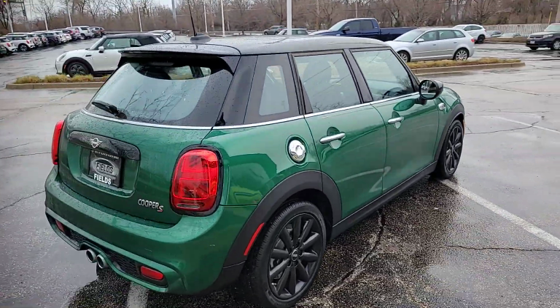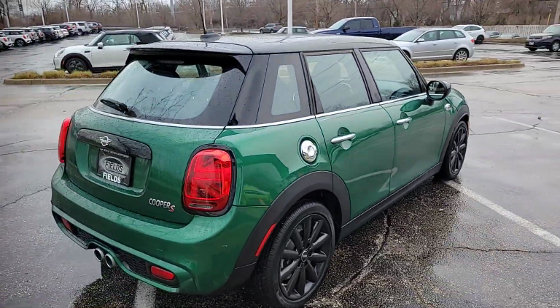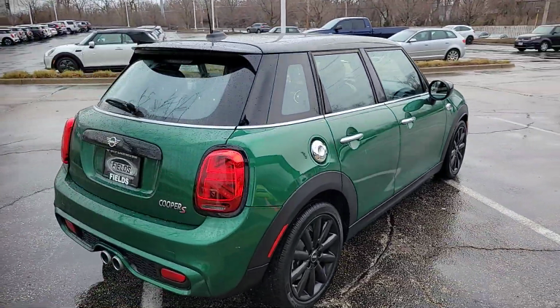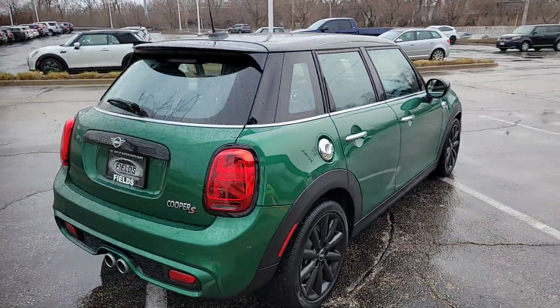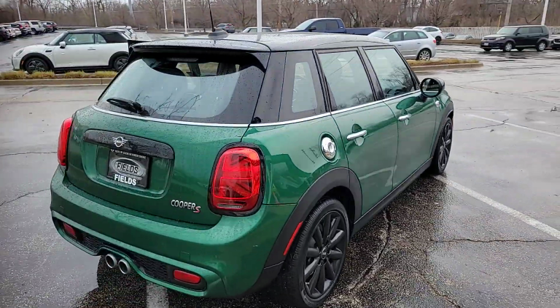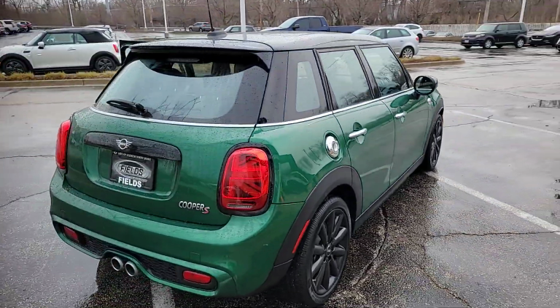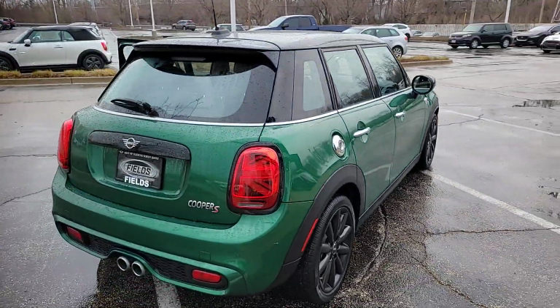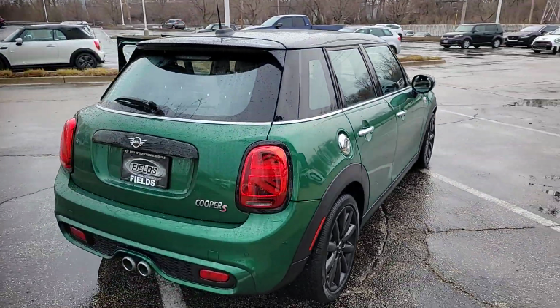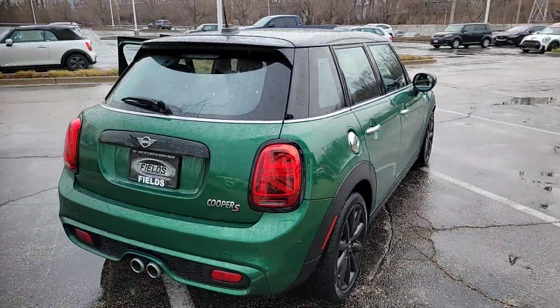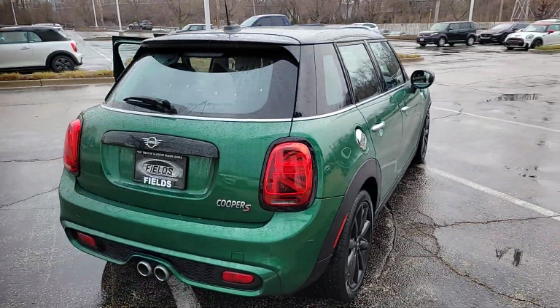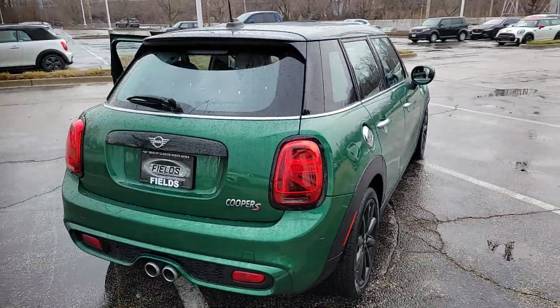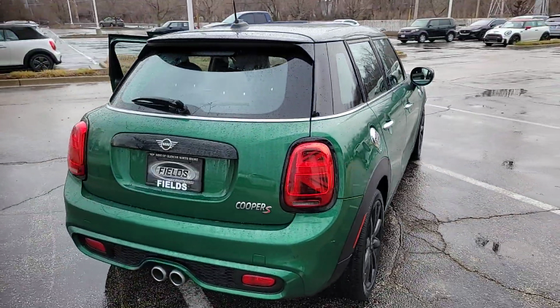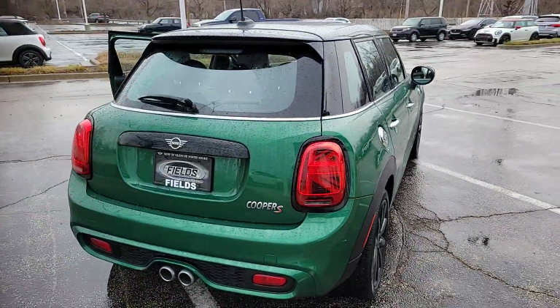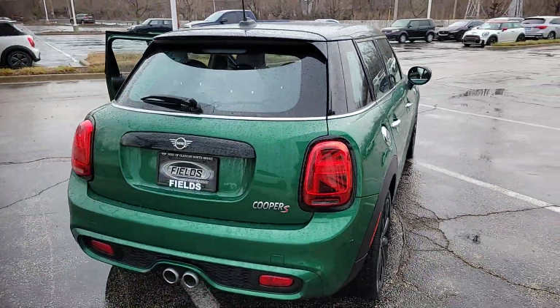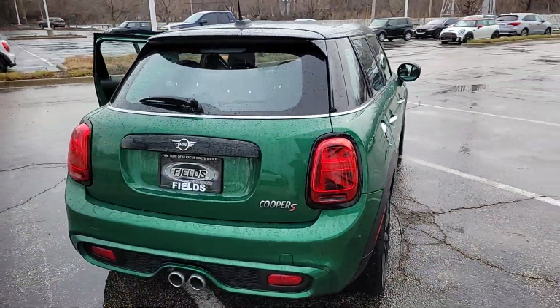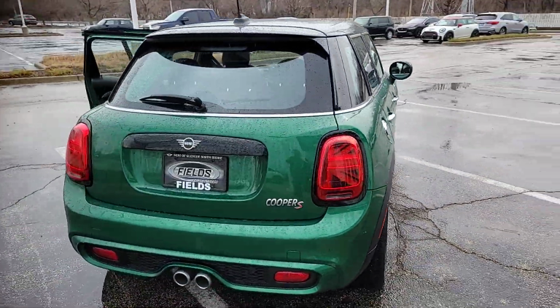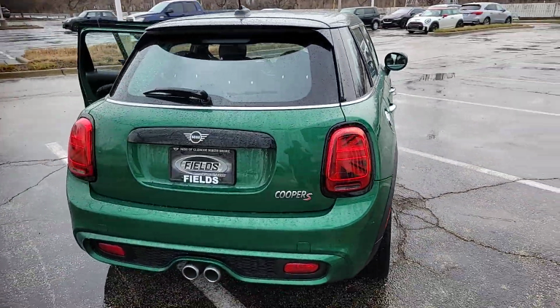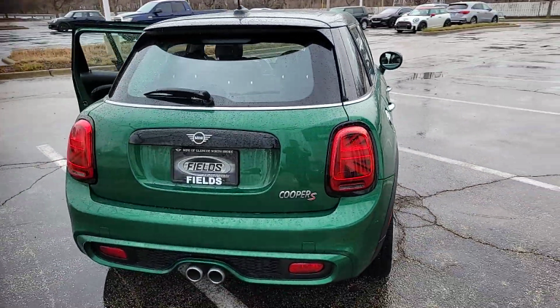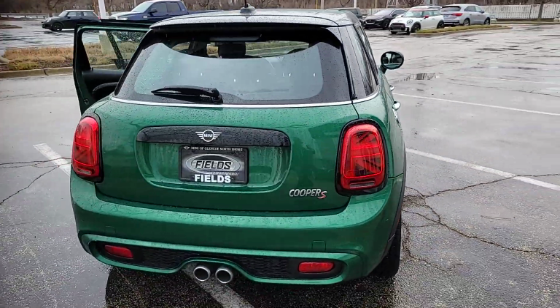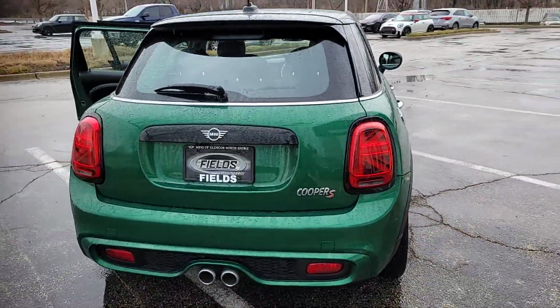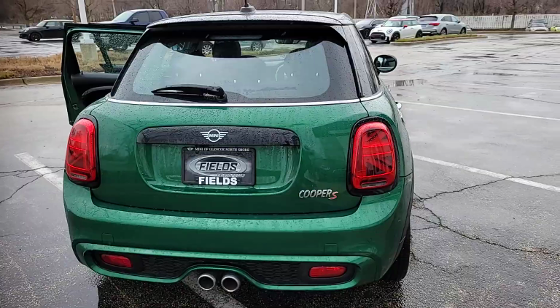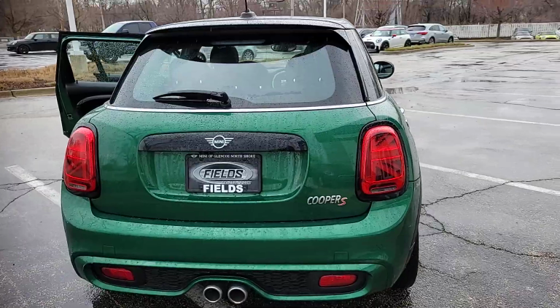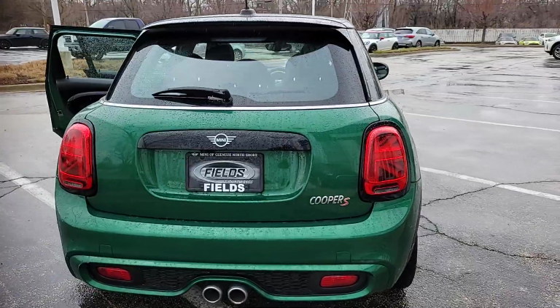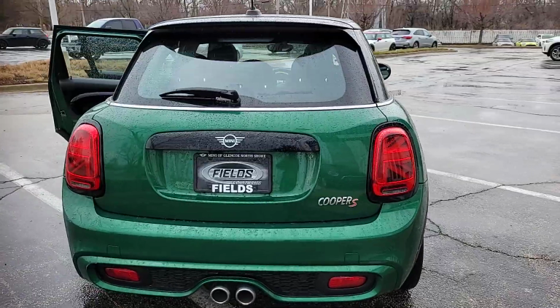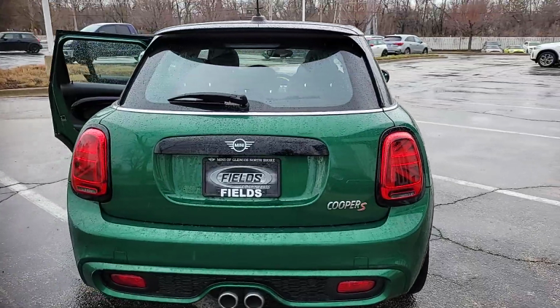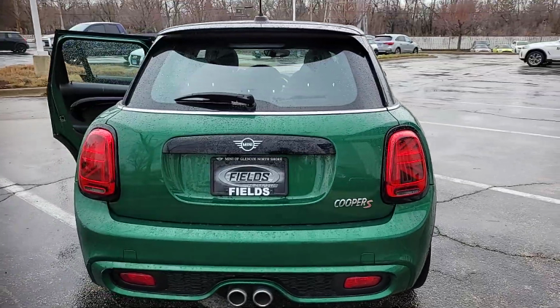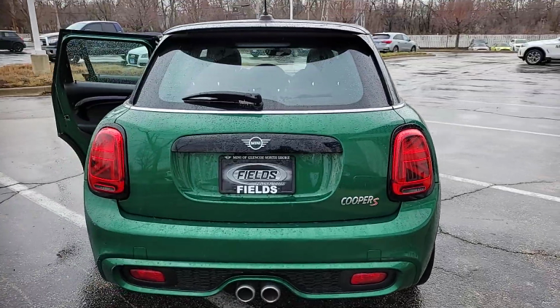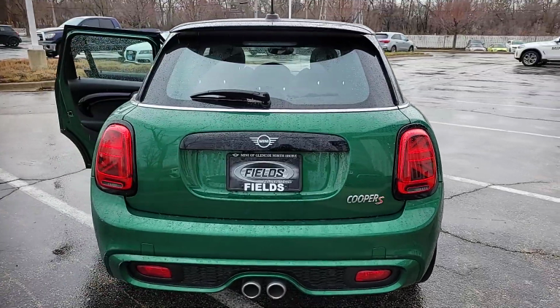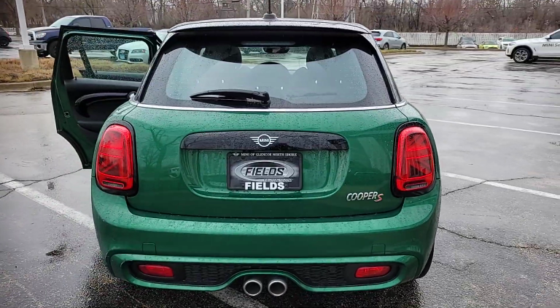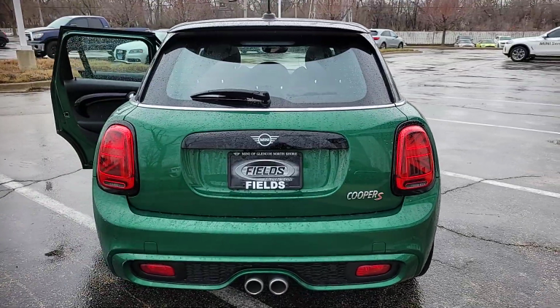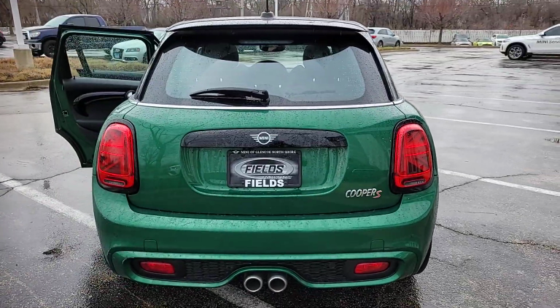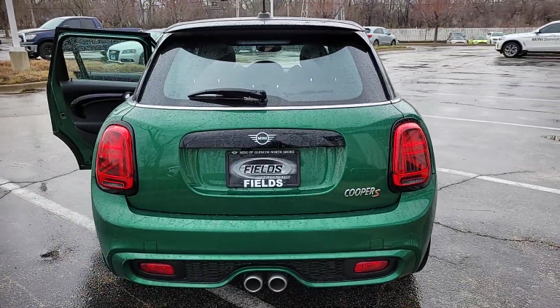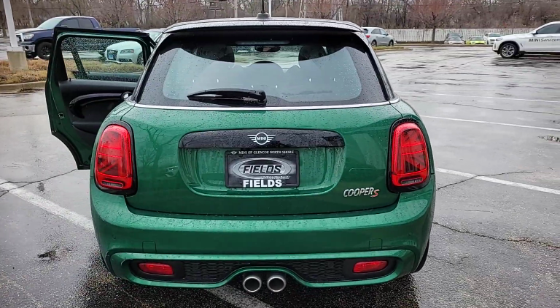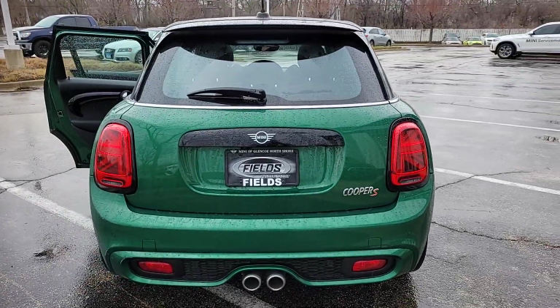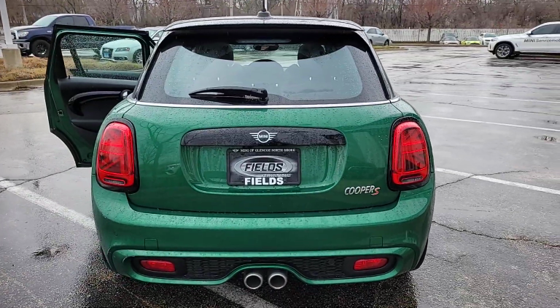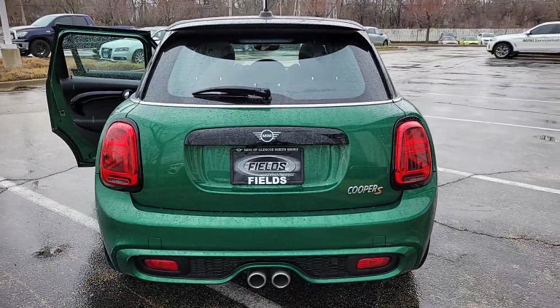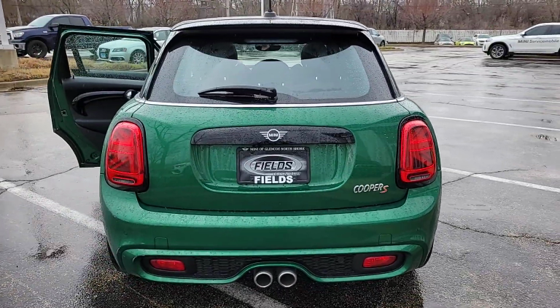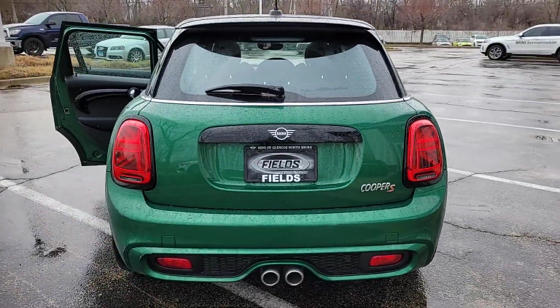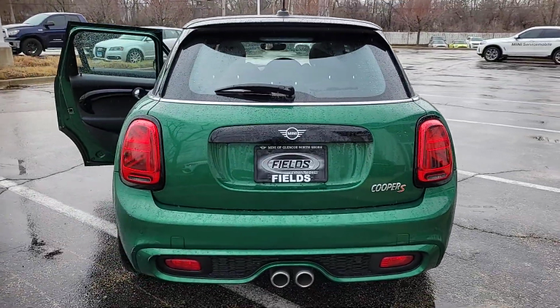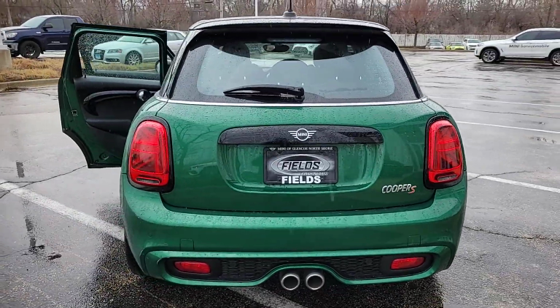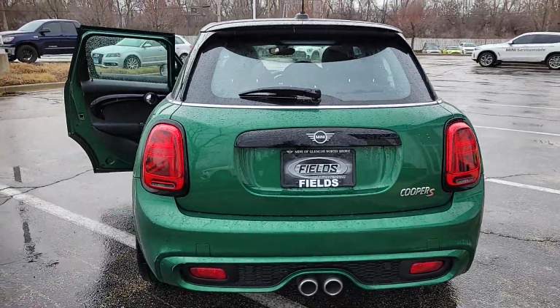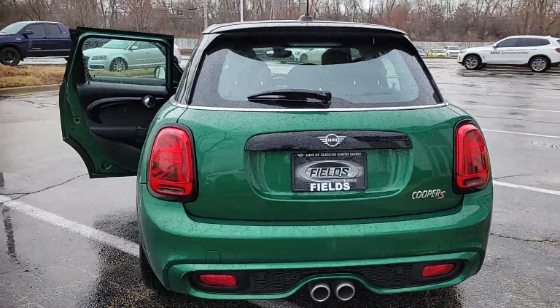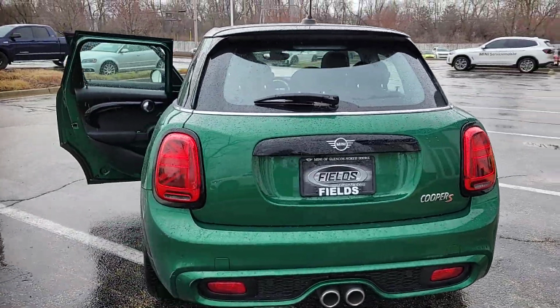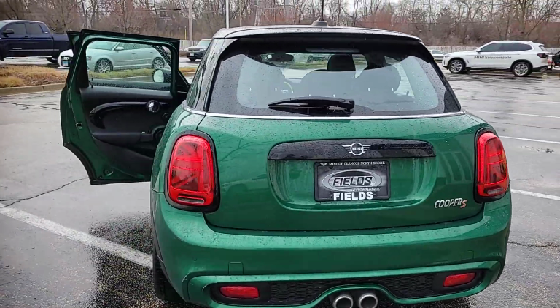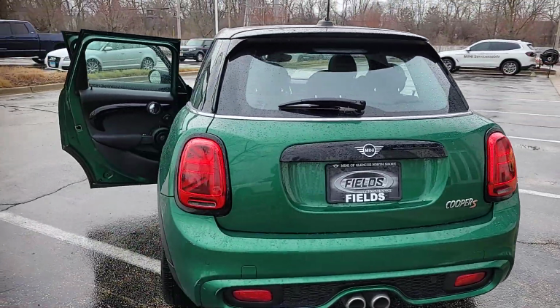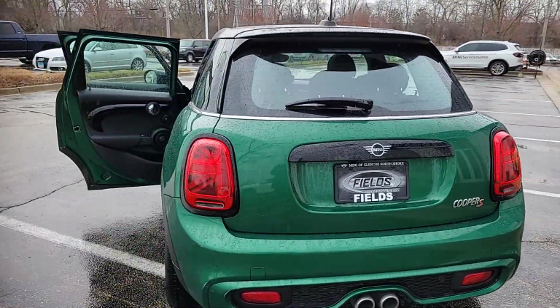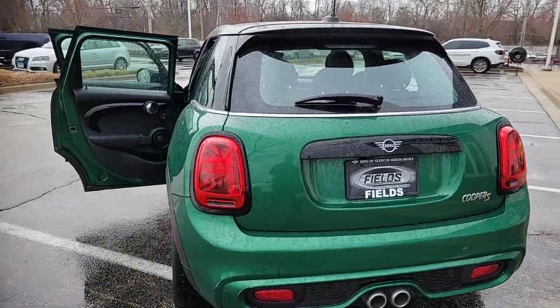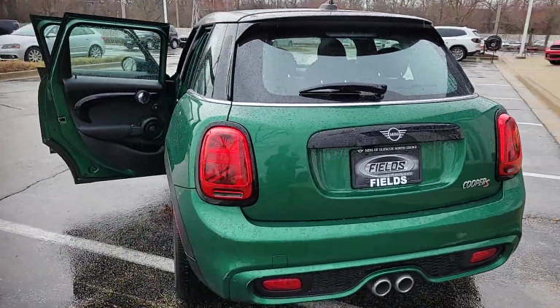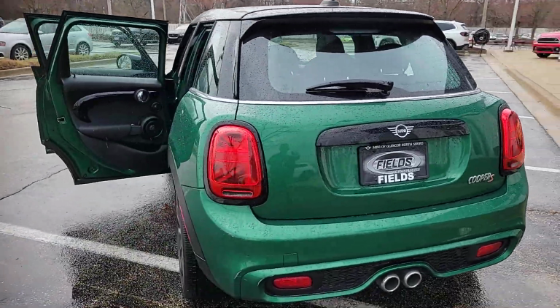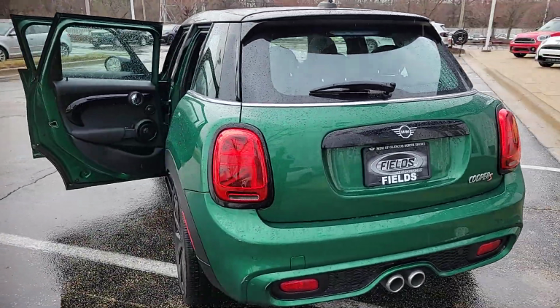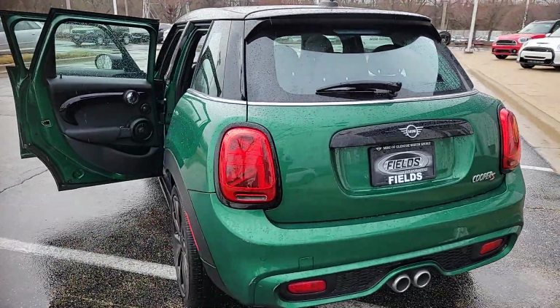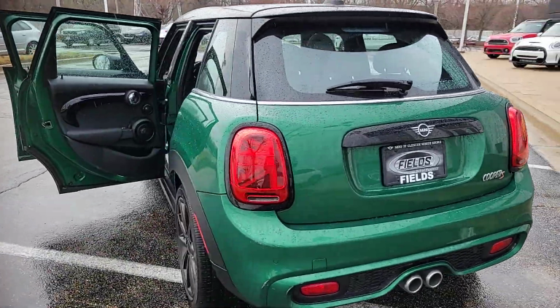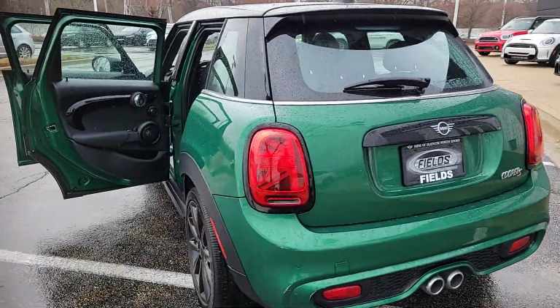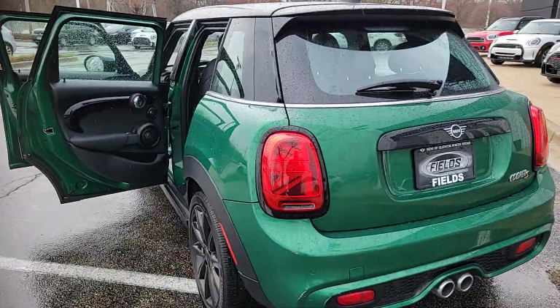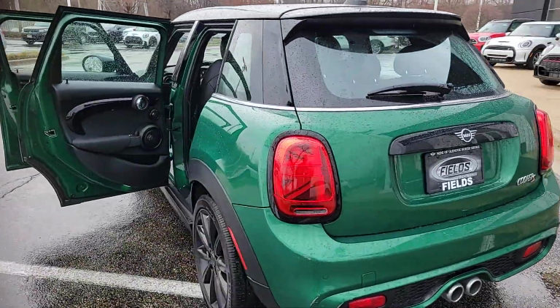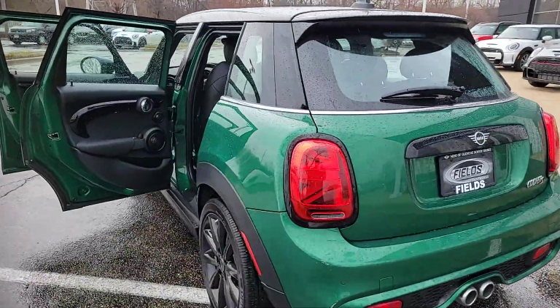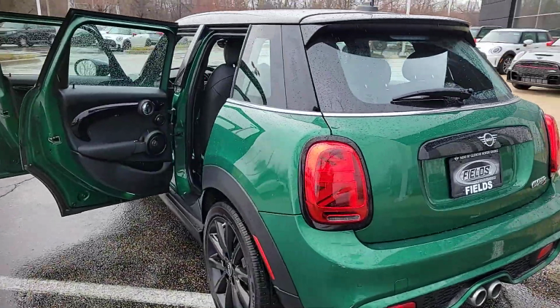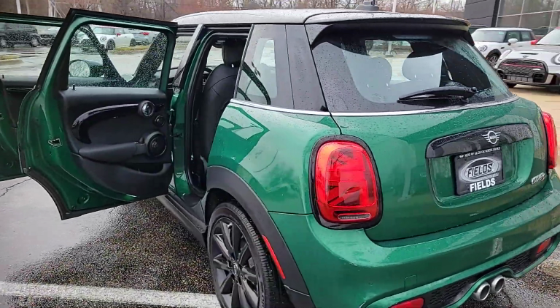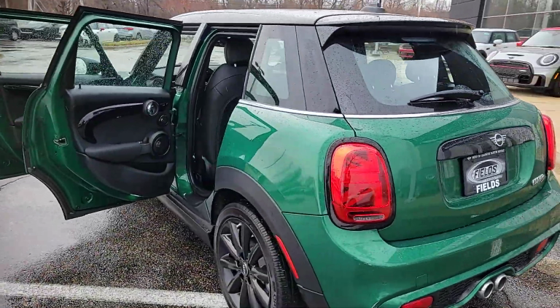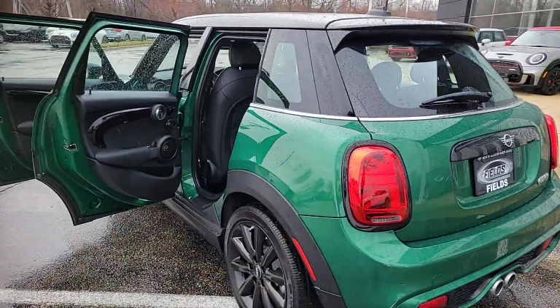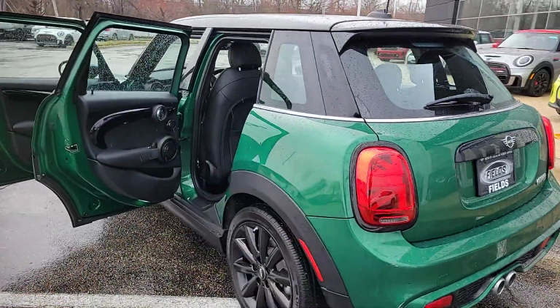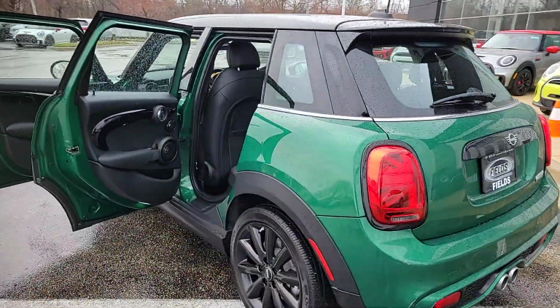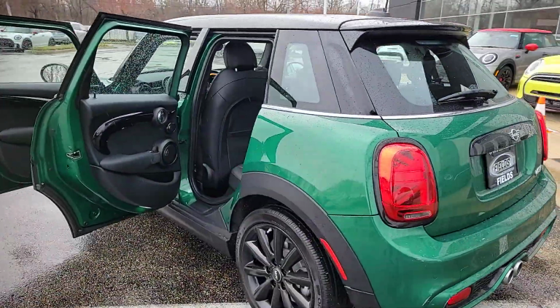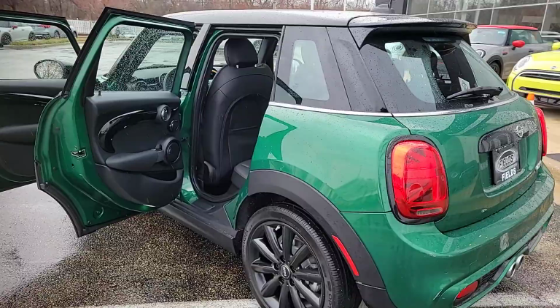Whether you choose the two-door or four-door, automatic or manual transmission, this spirited hatchback will reignite your passion for driving.